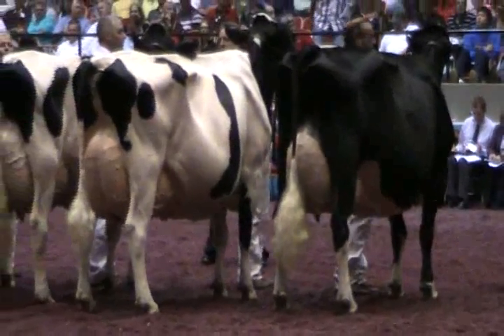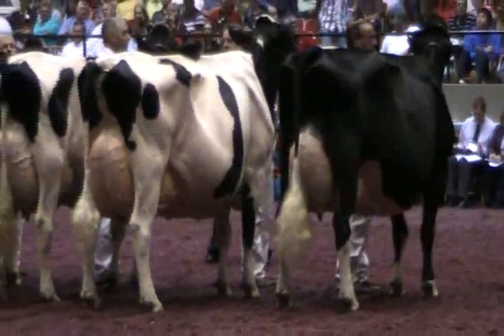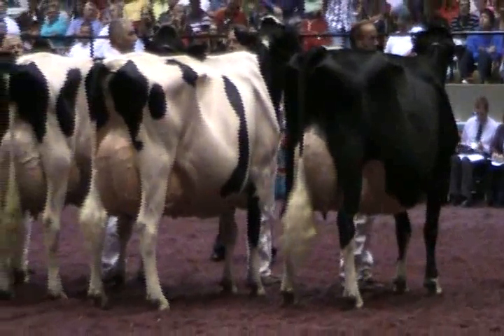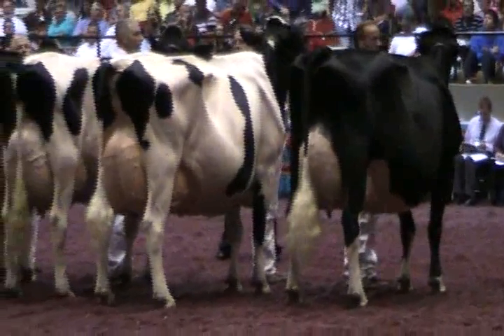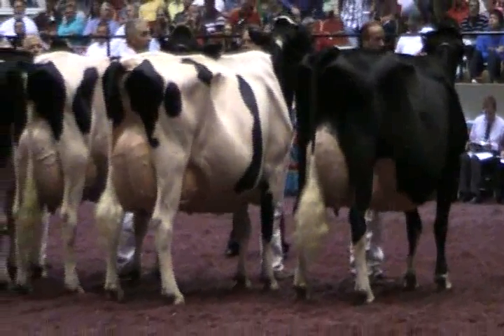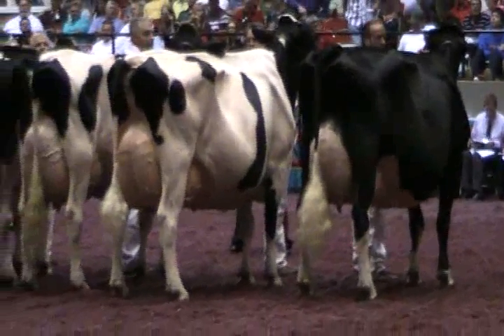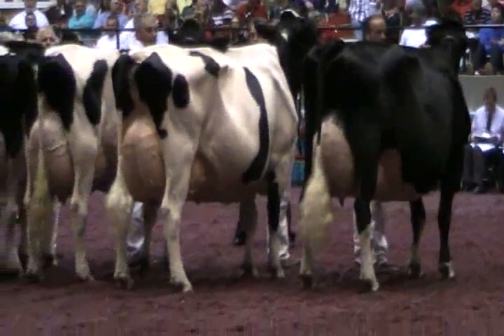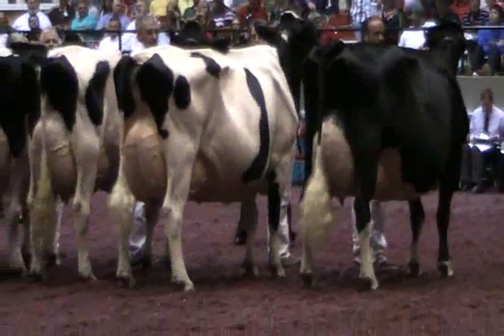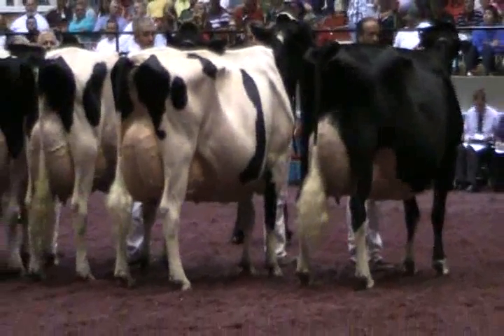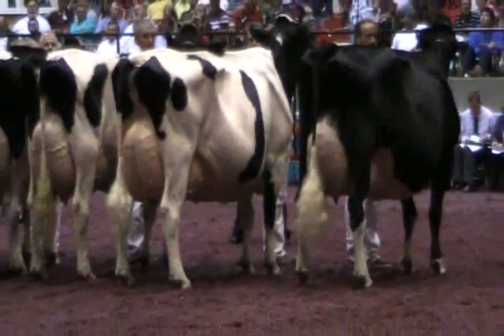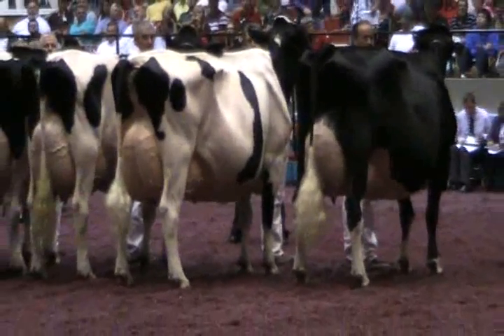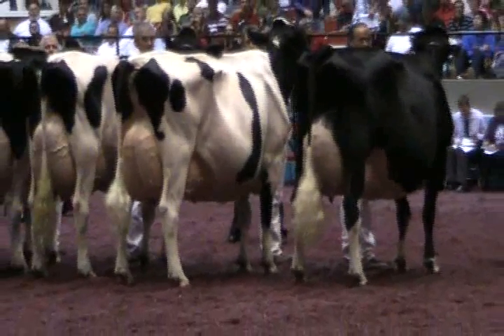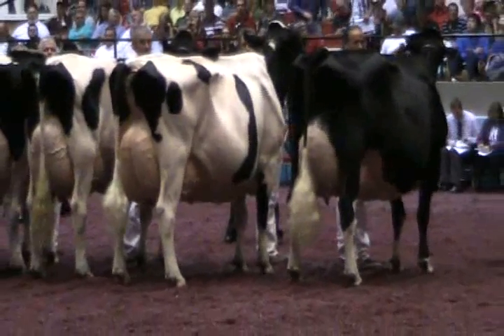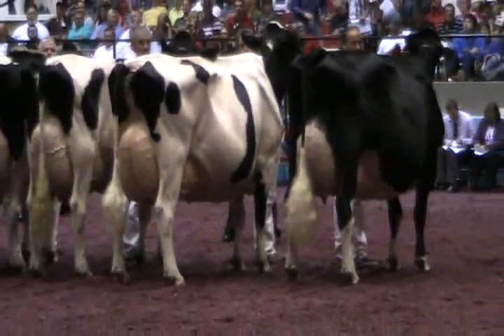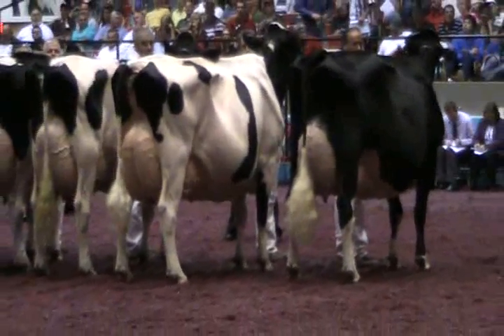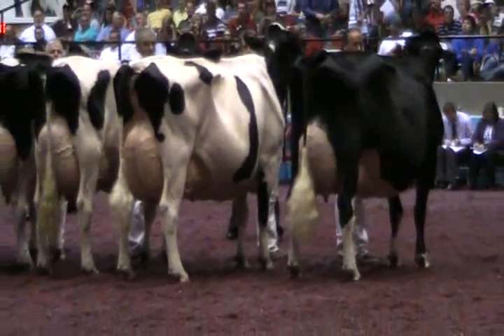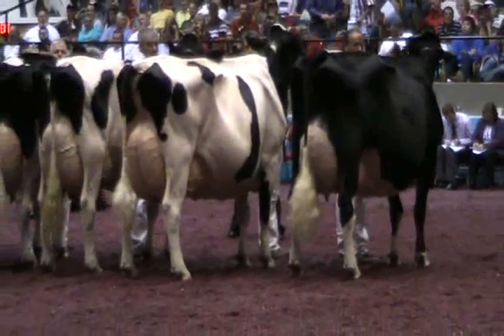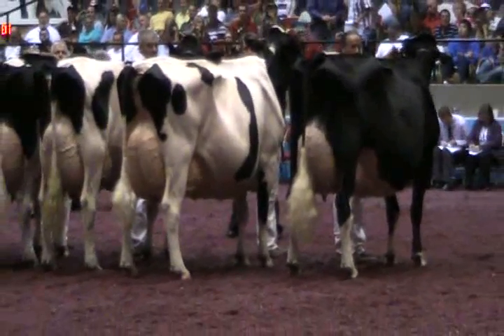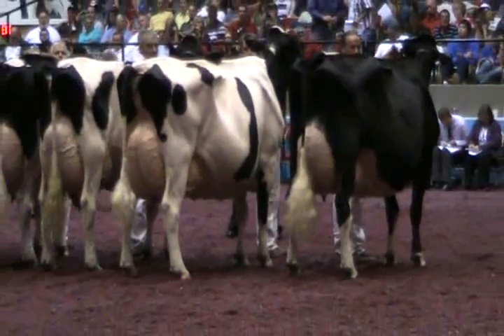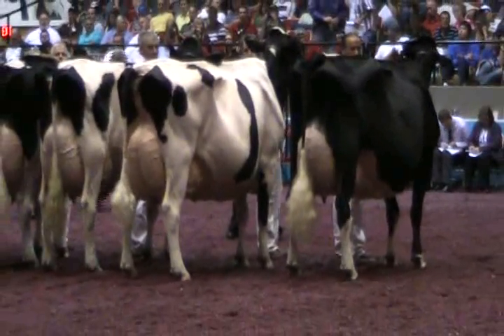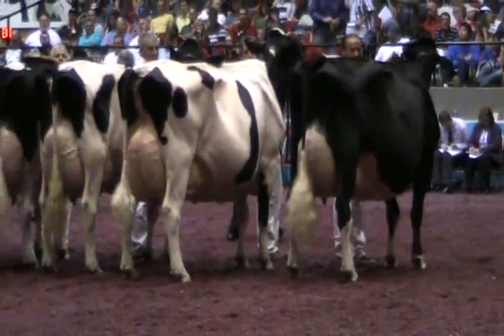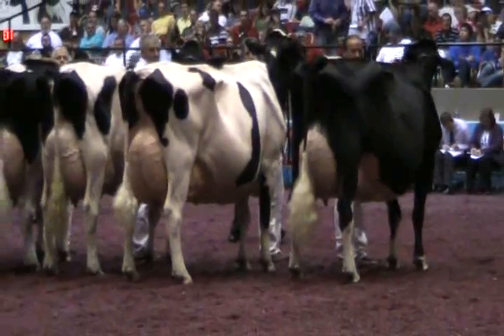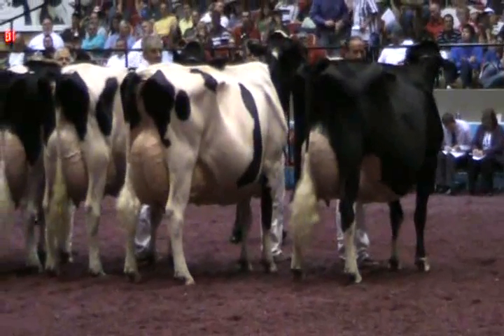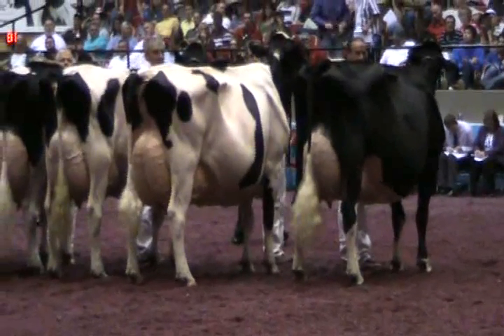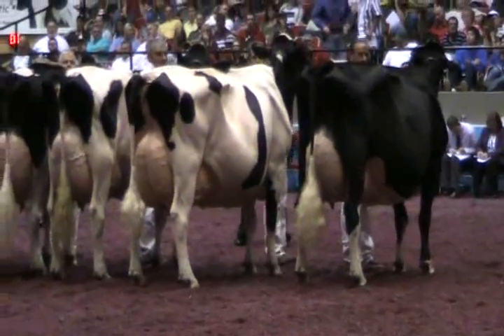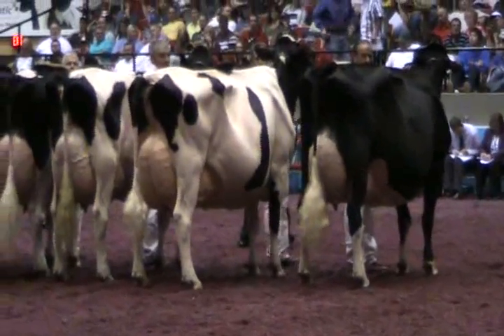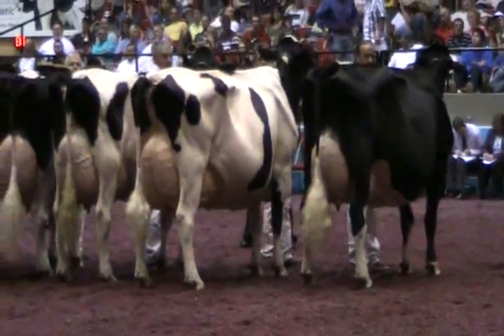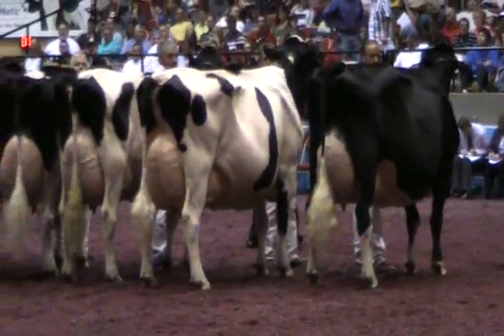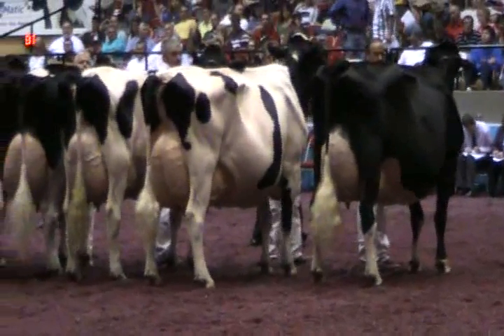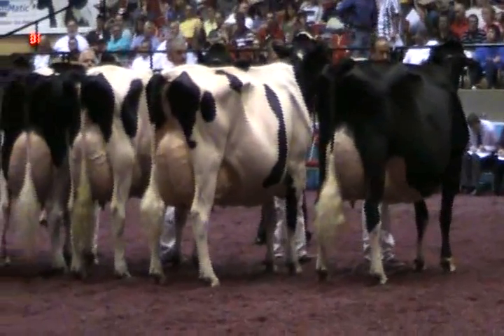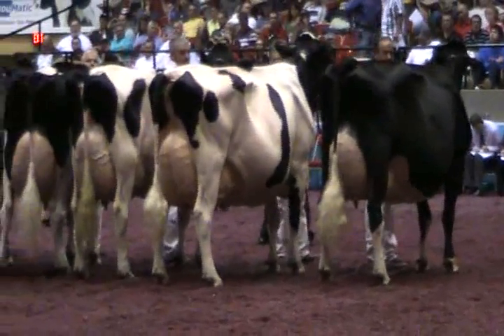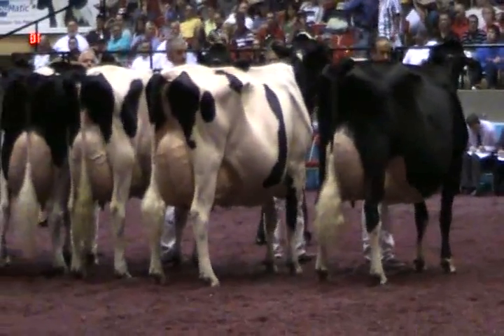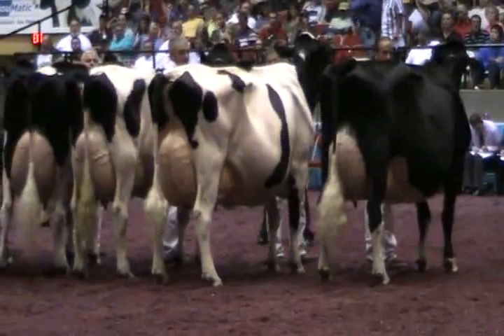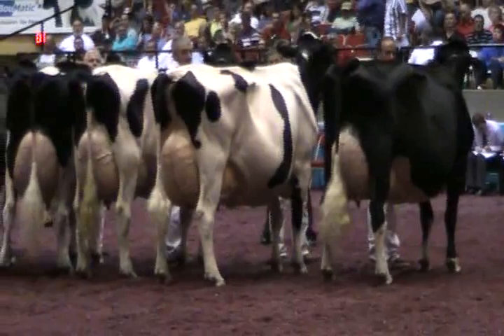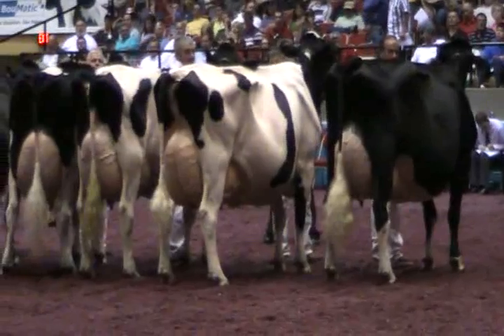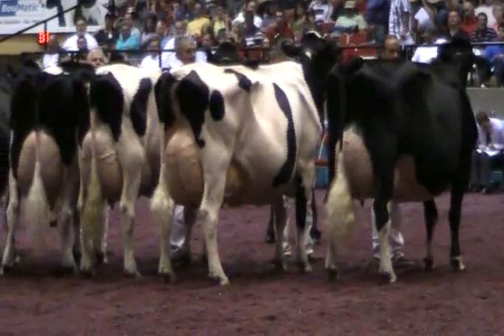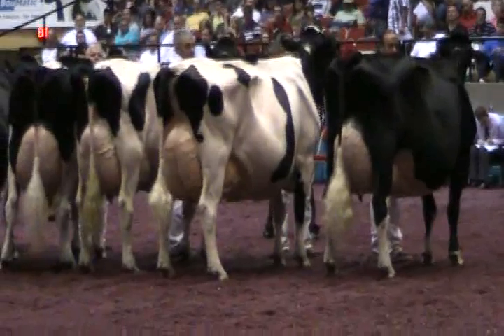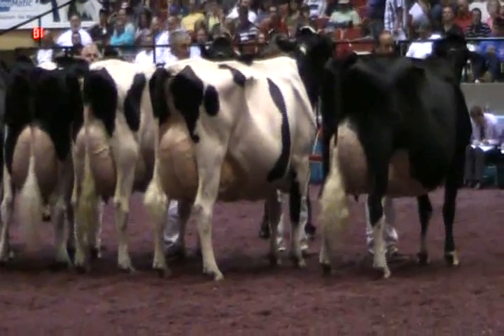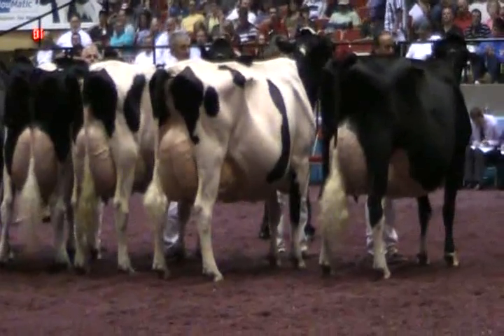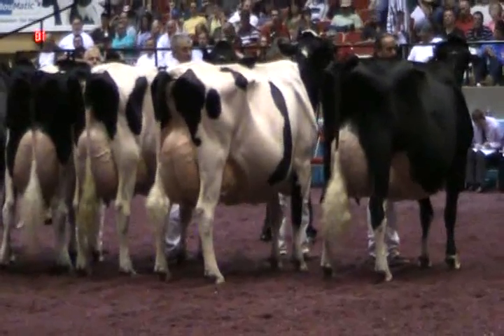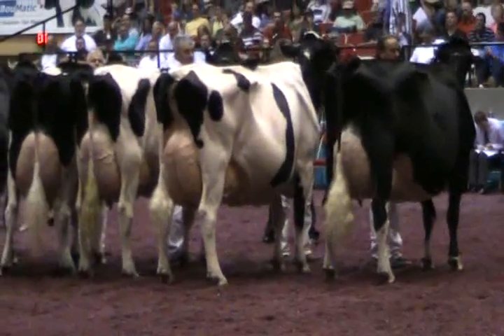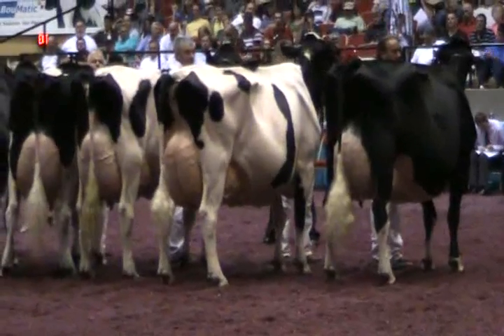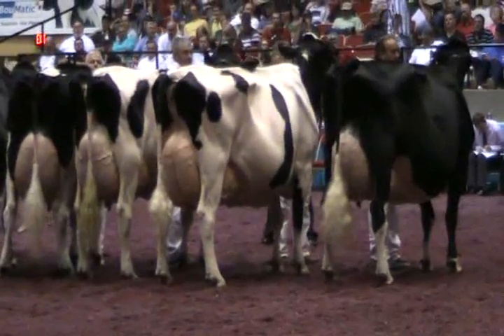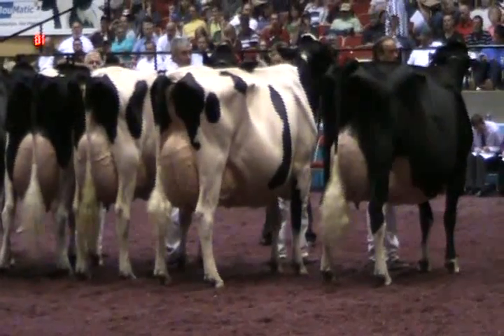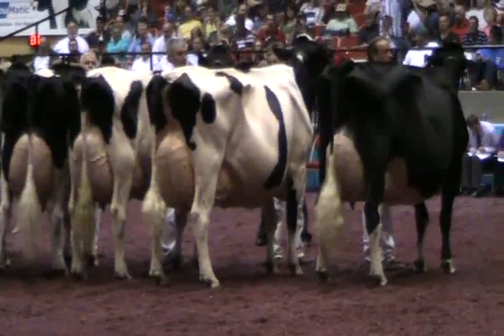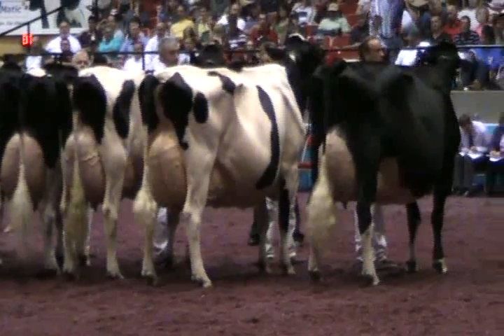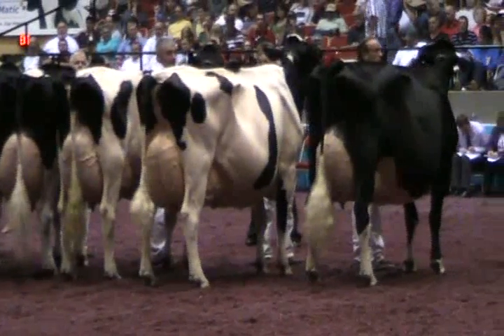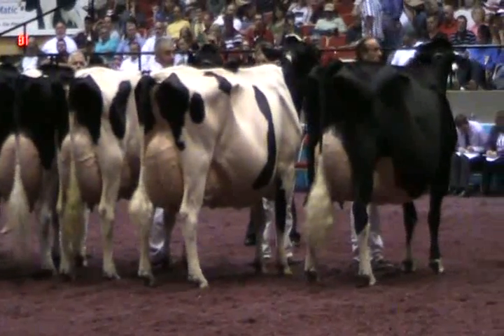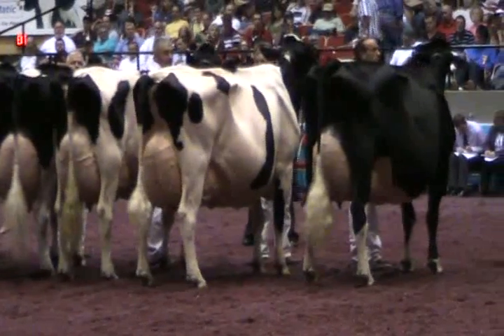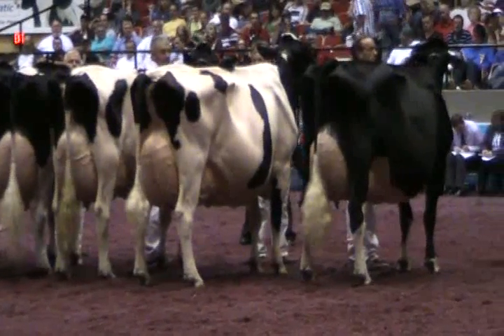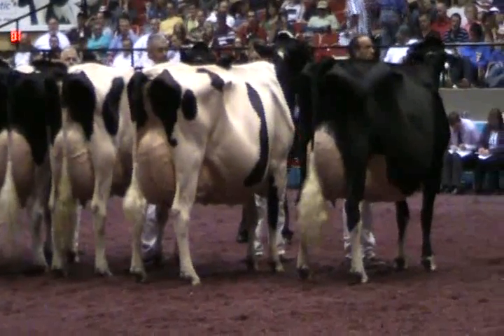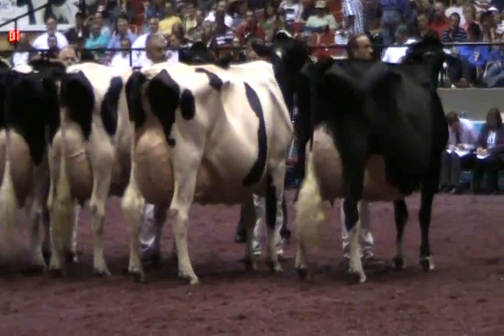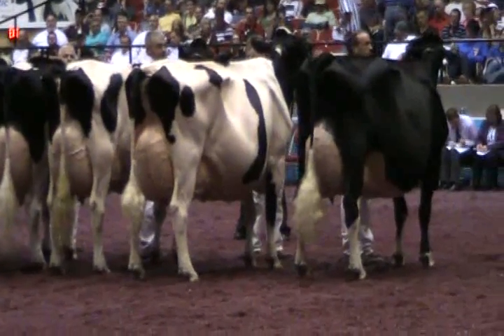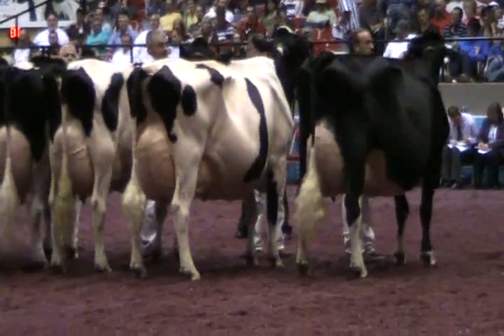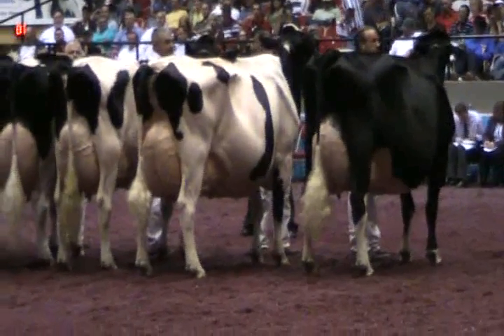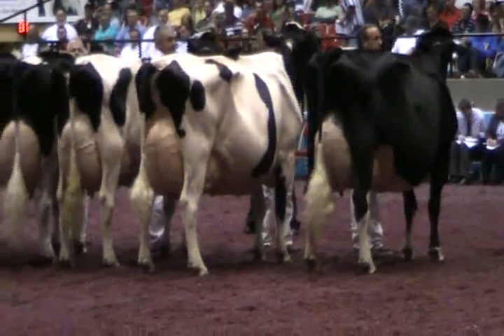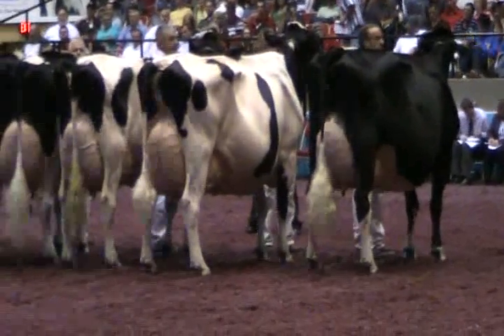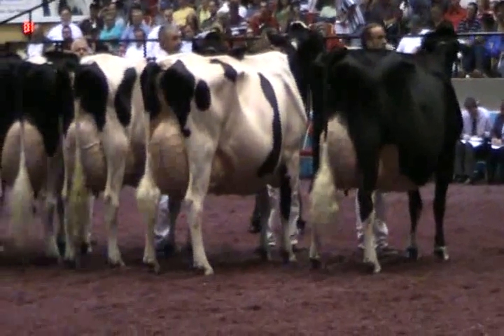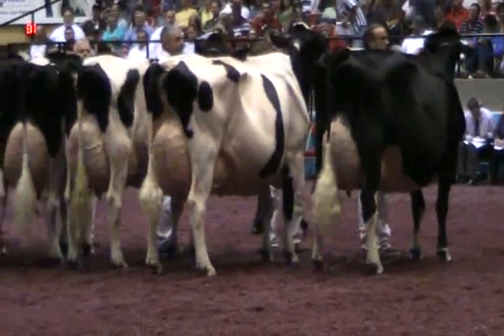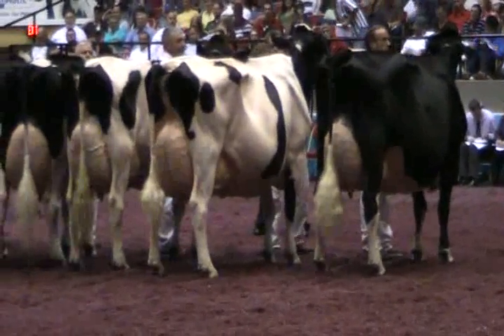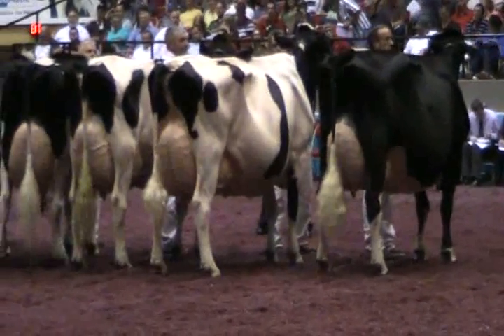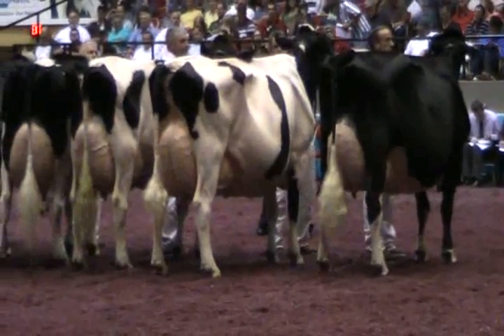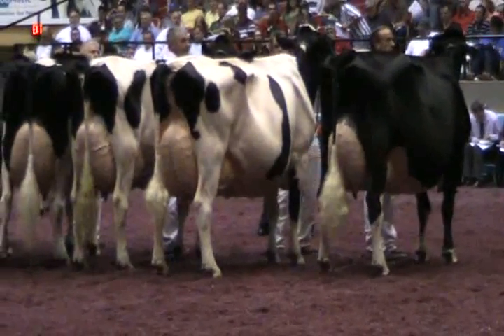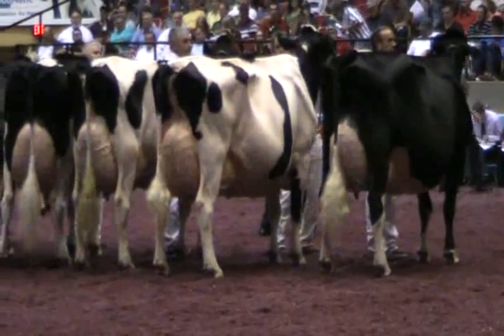Second in the class is entry 3624, Quality Ridge Stormy Hazel, exhibited by the Hazel Syndicate of Preston, Connecticut.